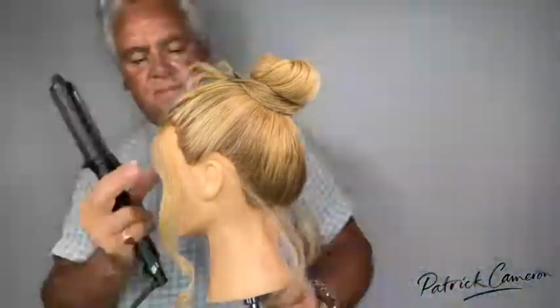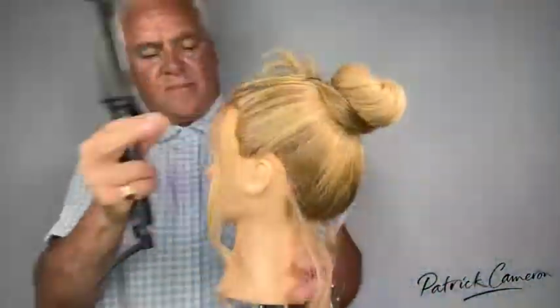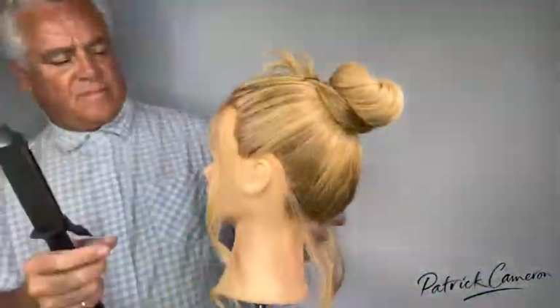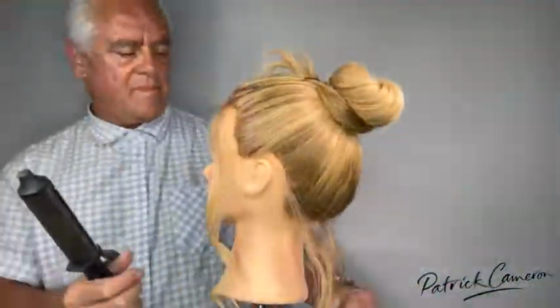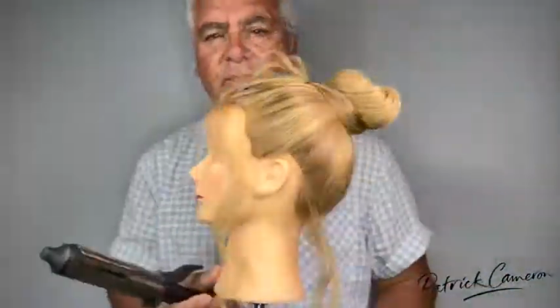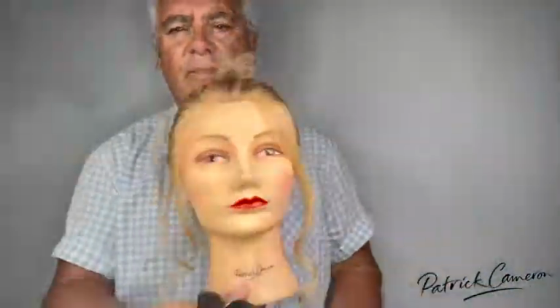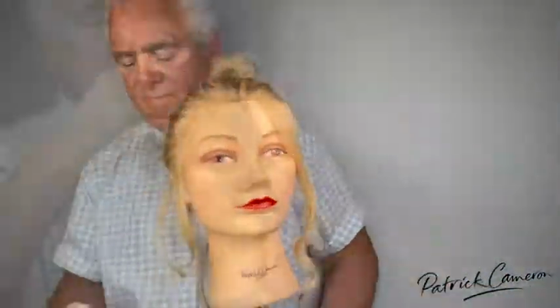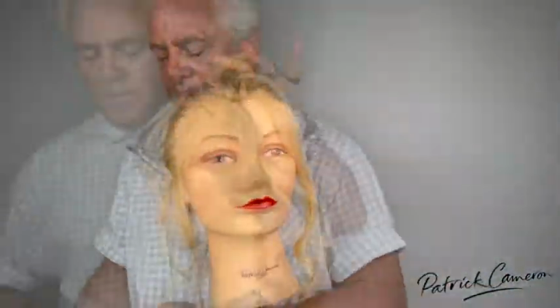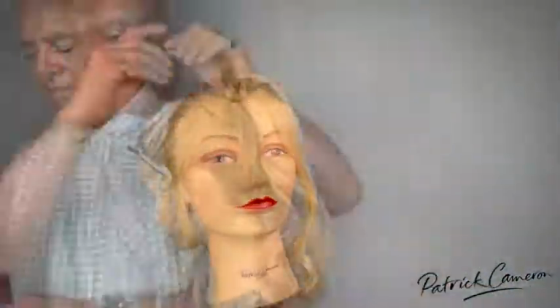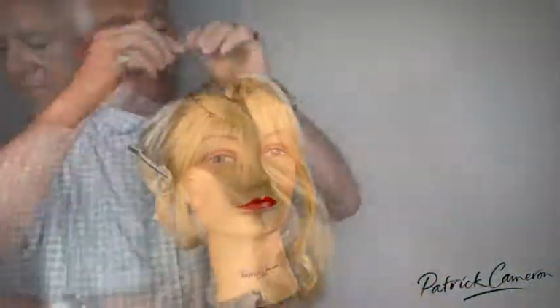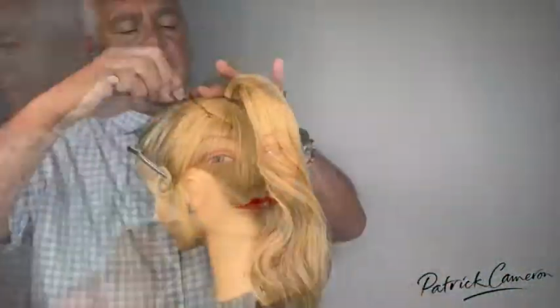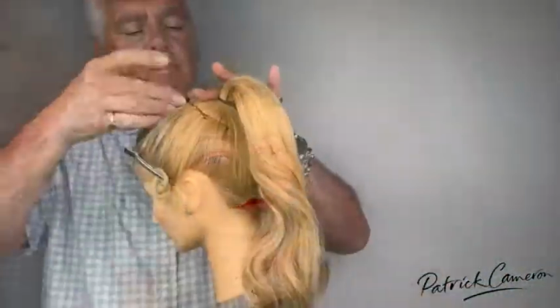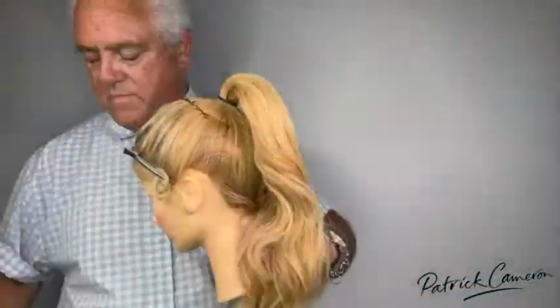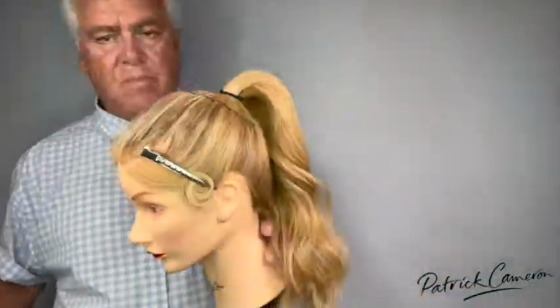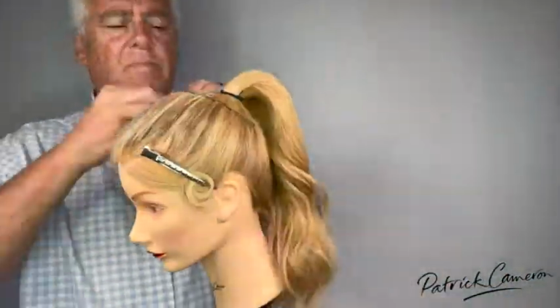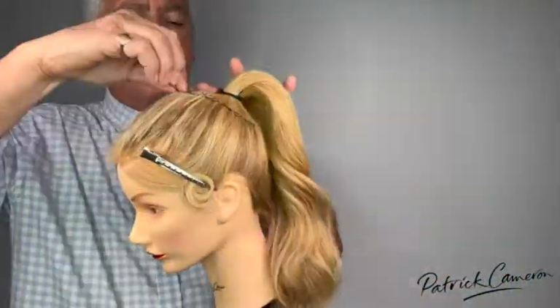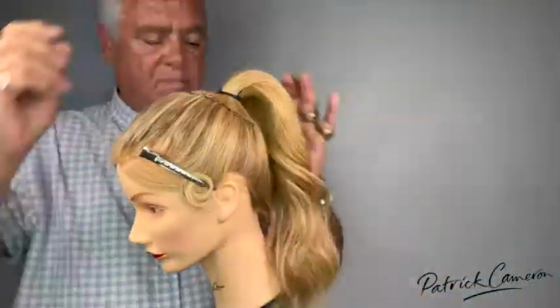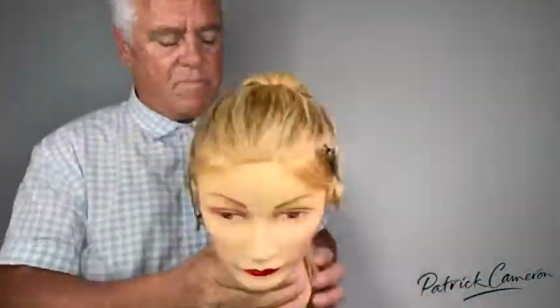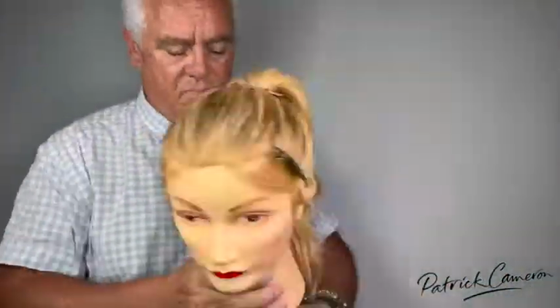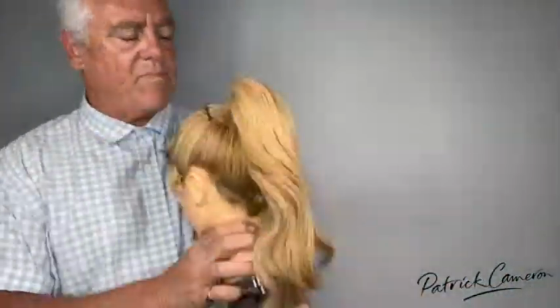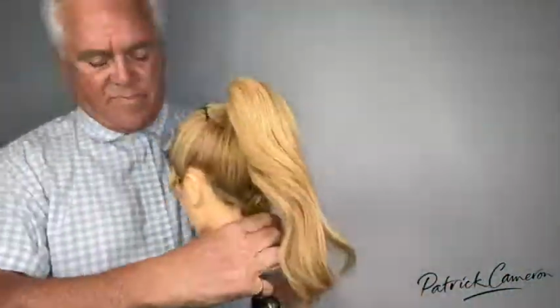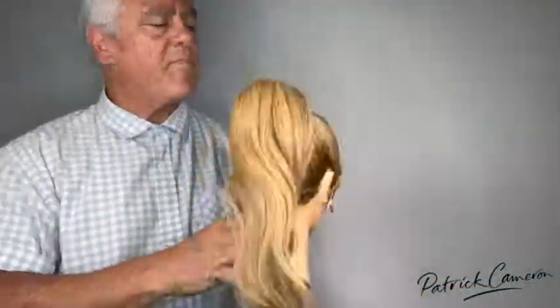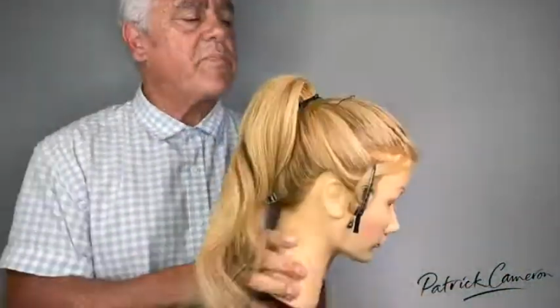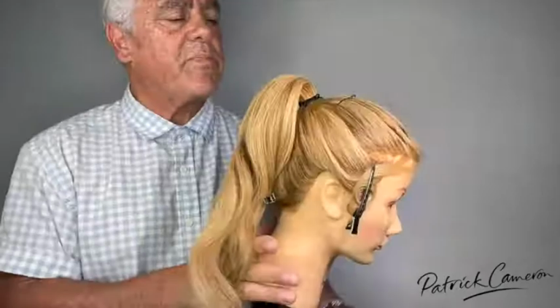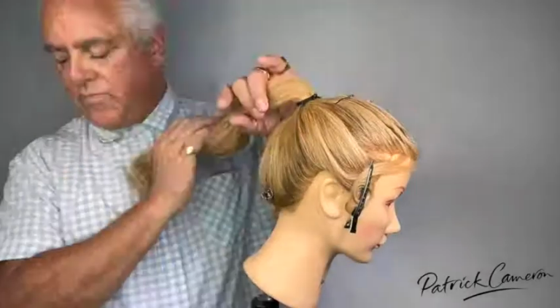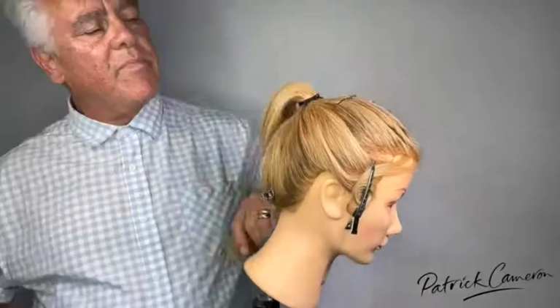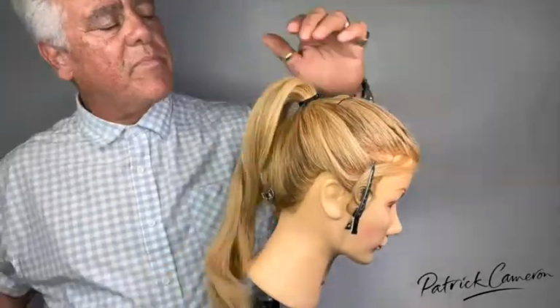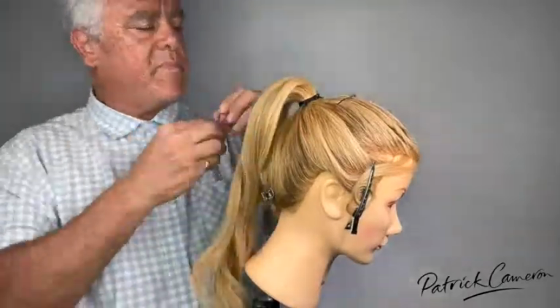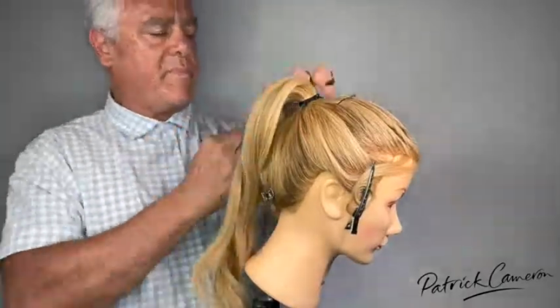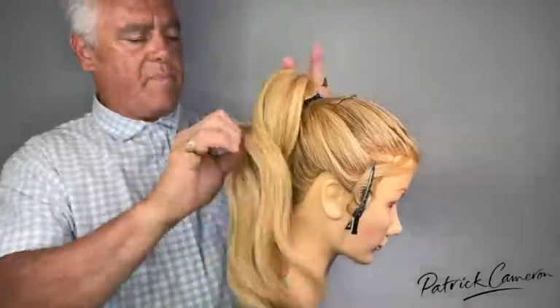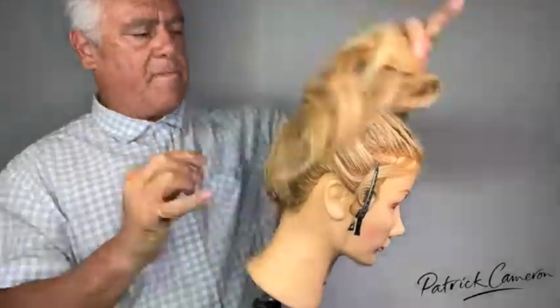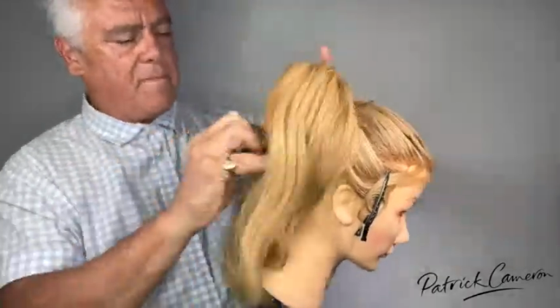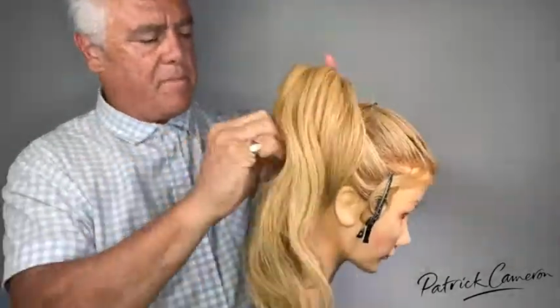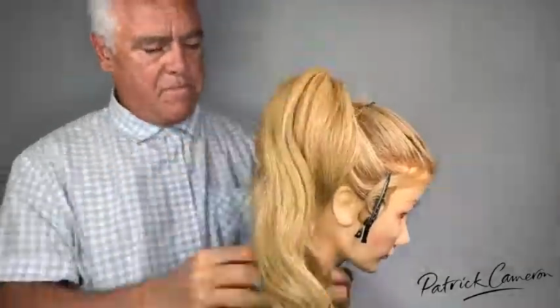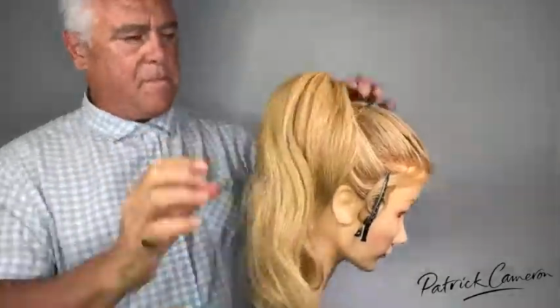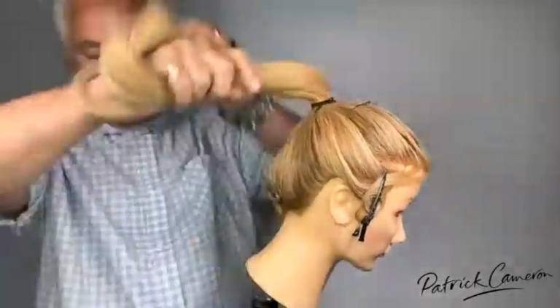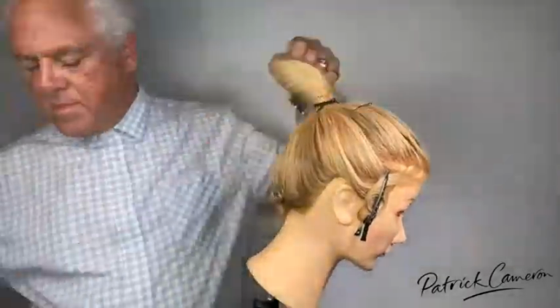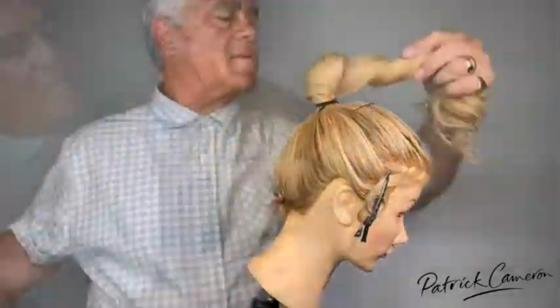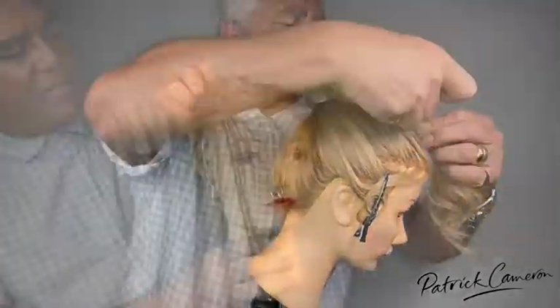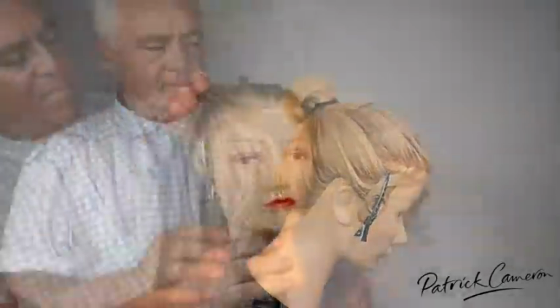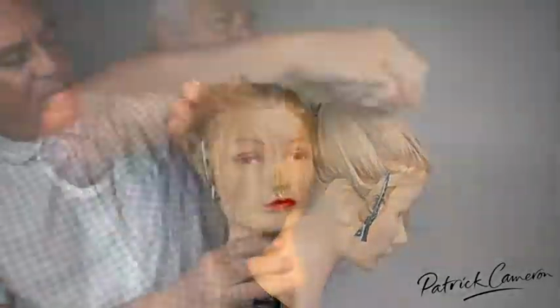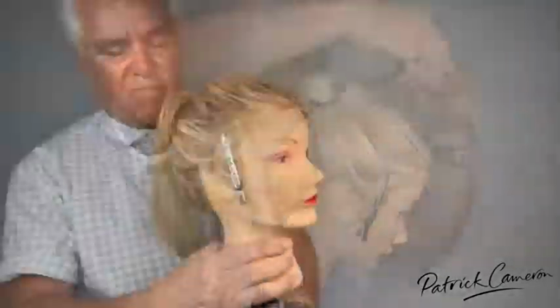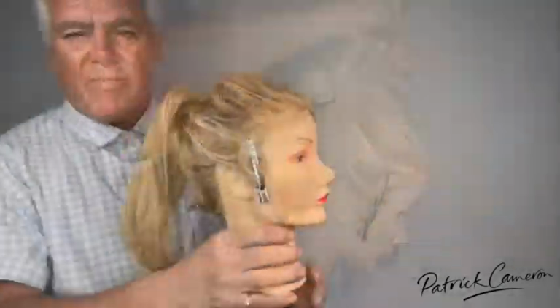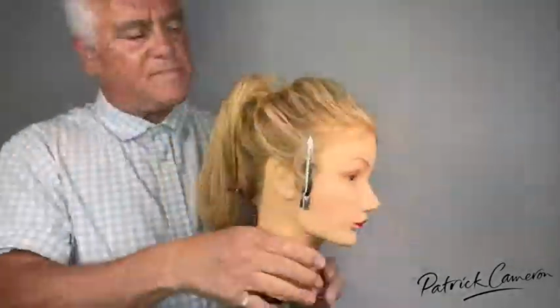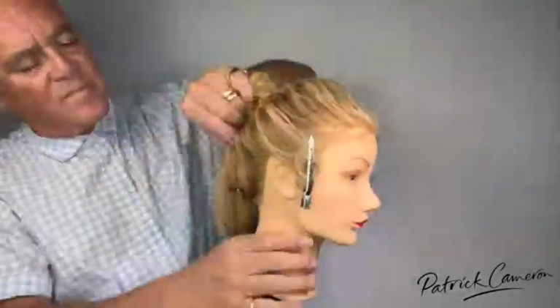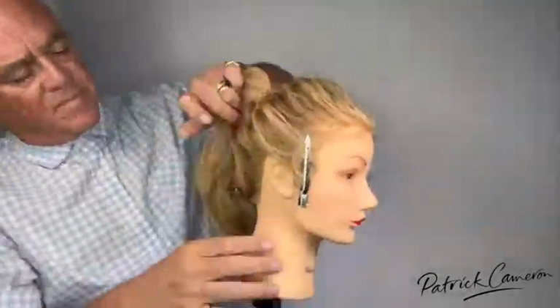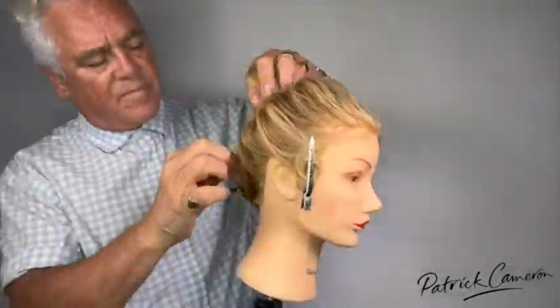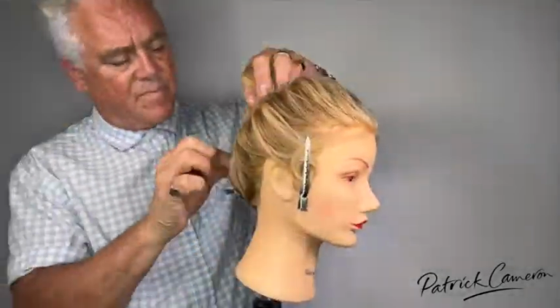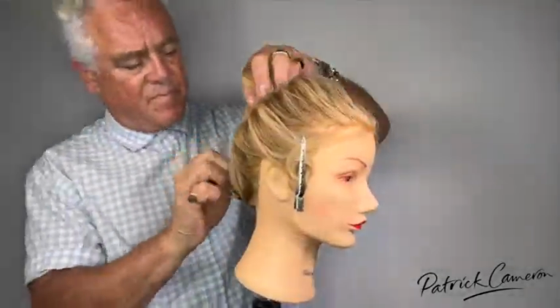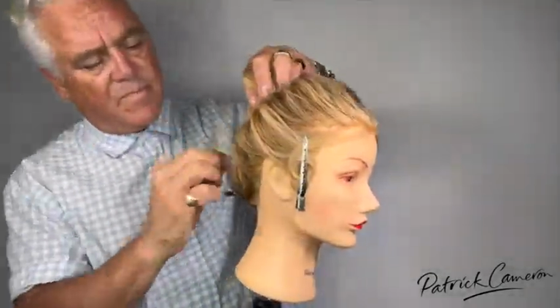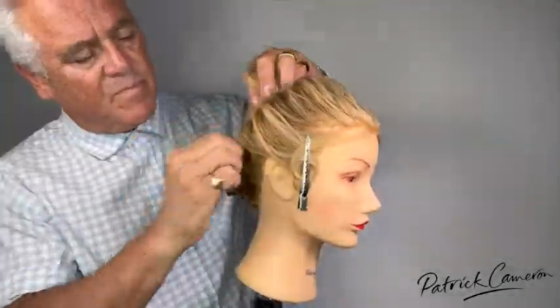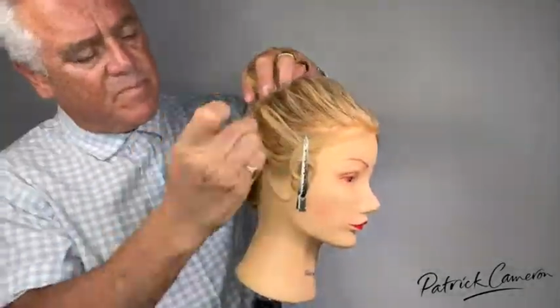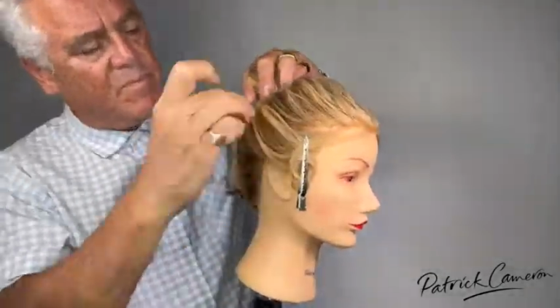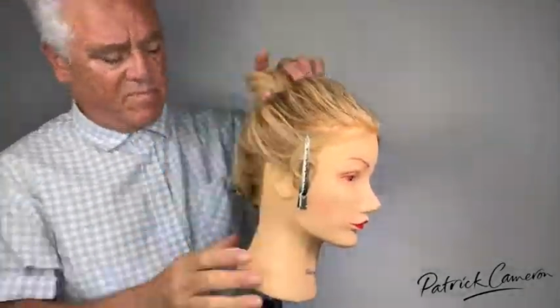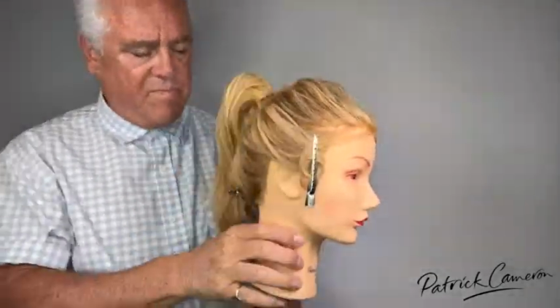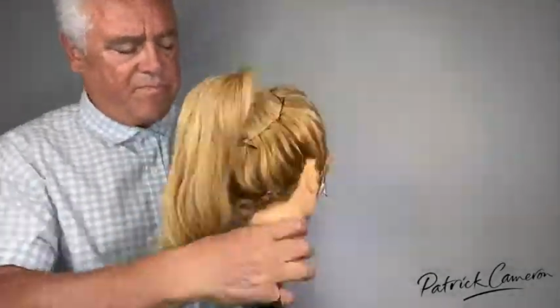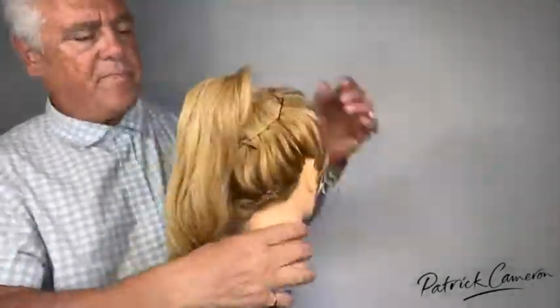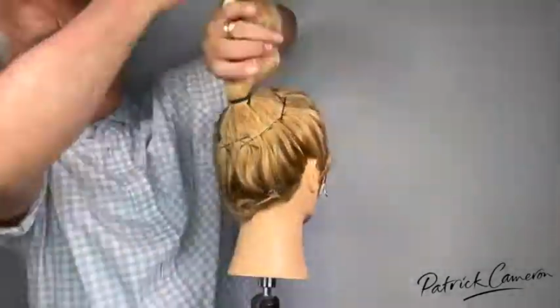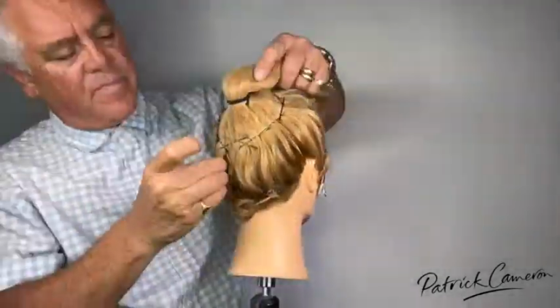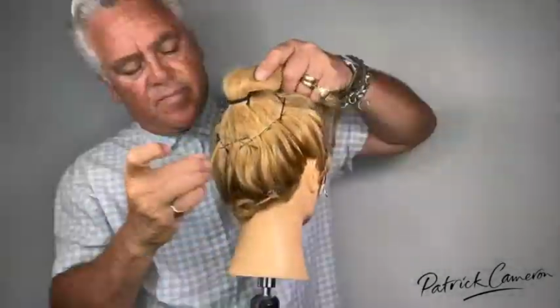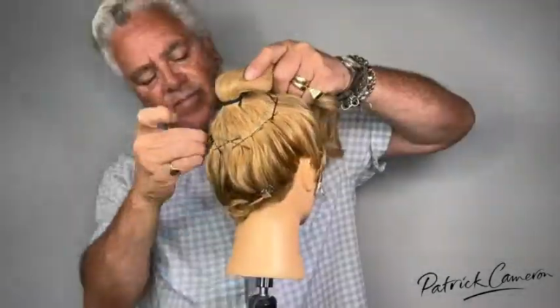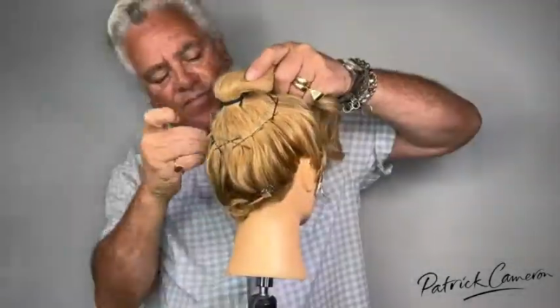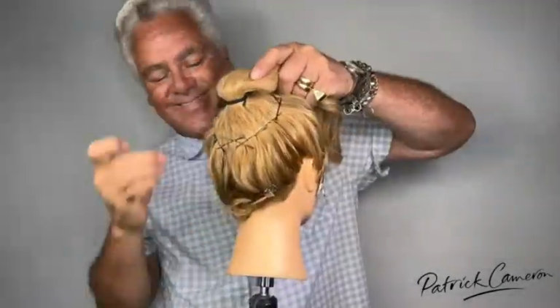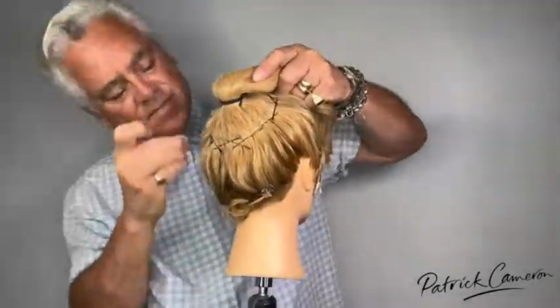Now for the full tutorial, this is available on my AAA Members Club — my Access All Area Members Club.